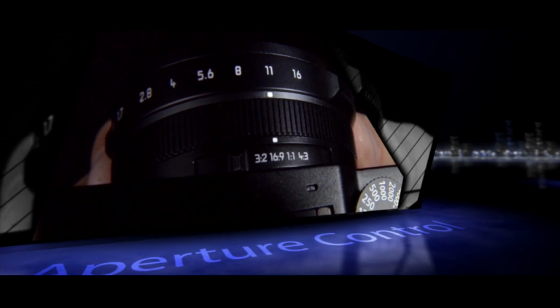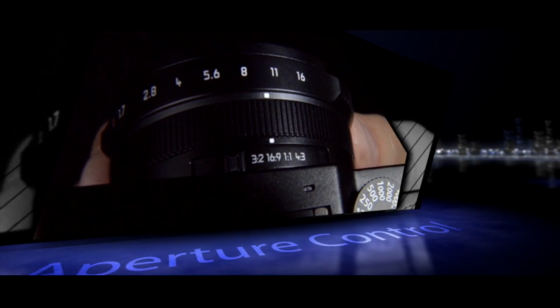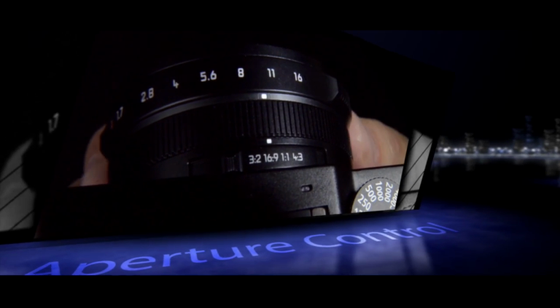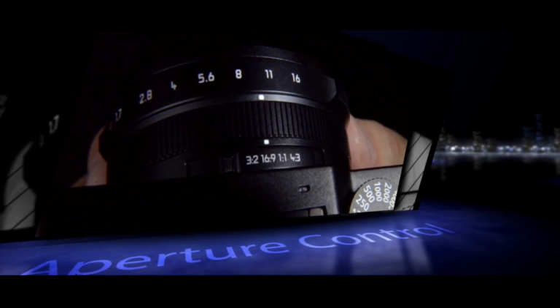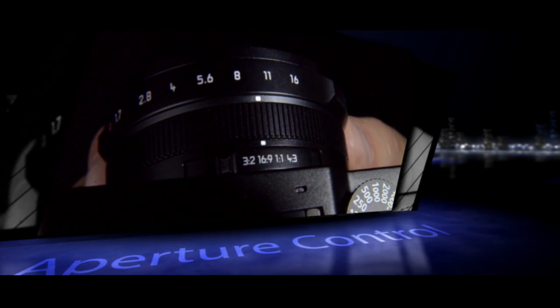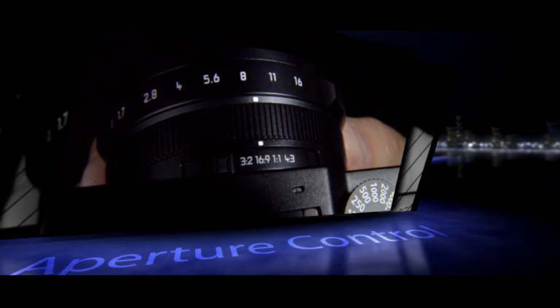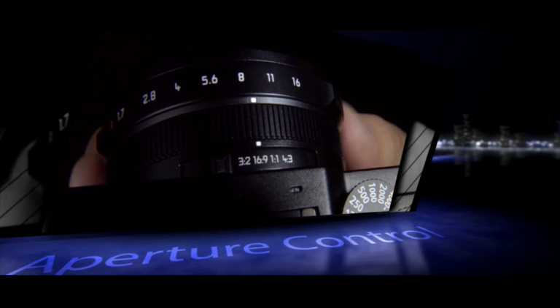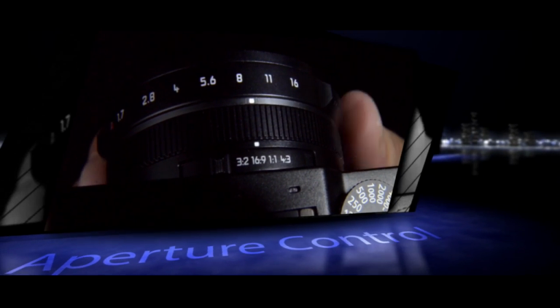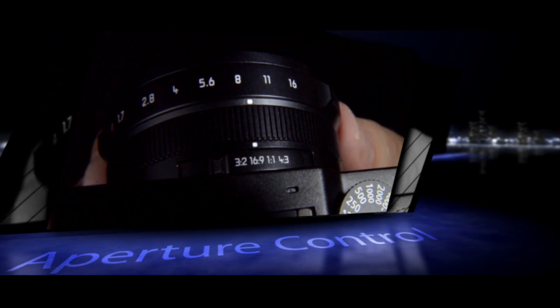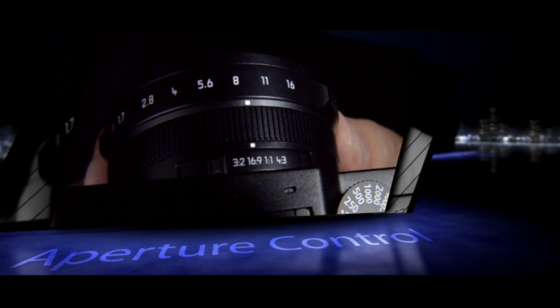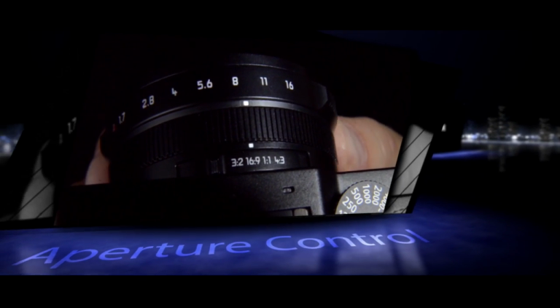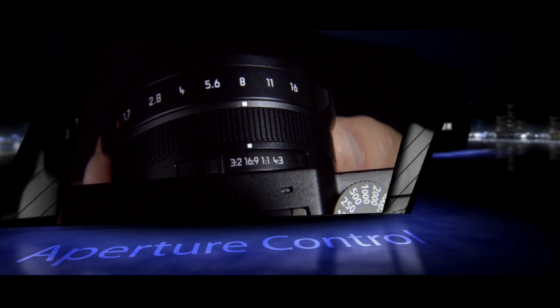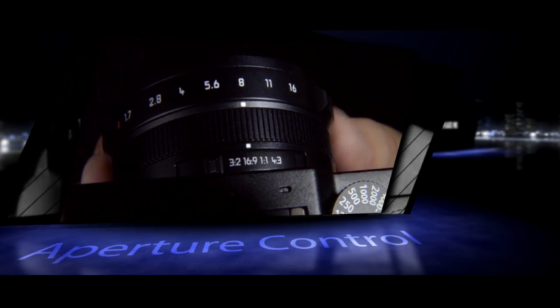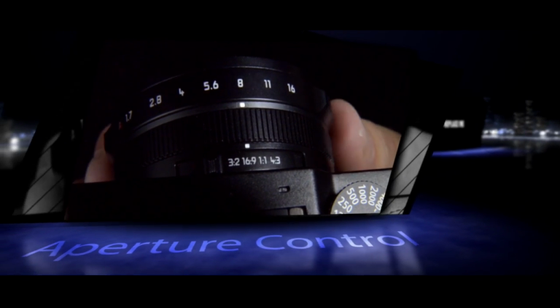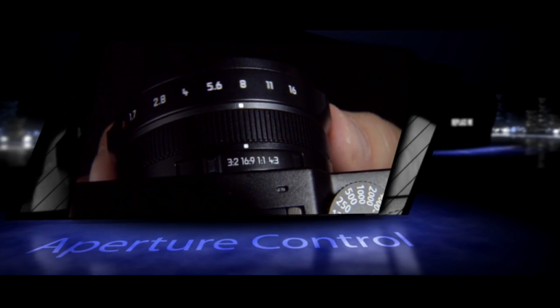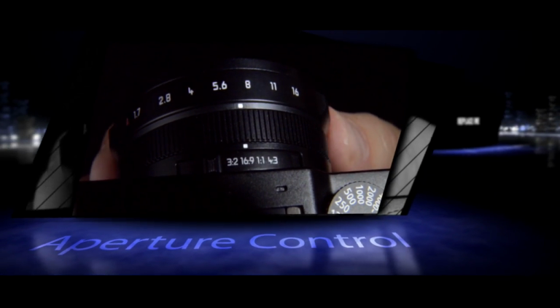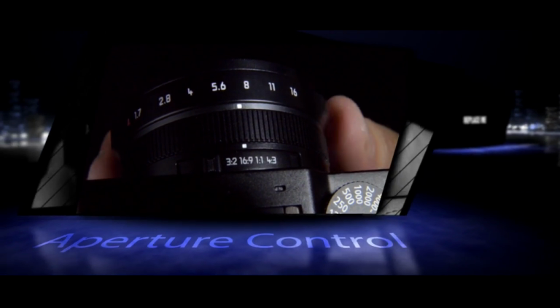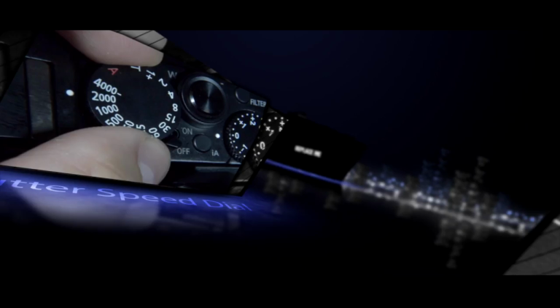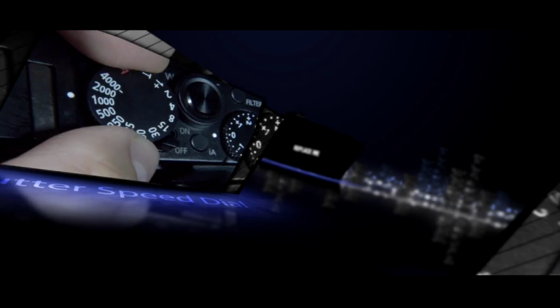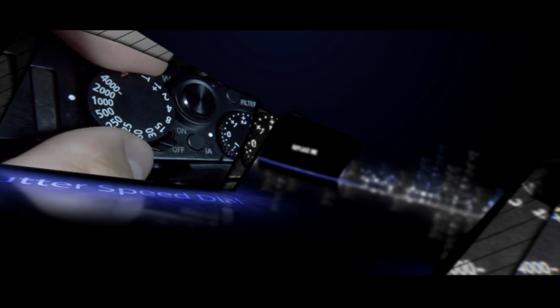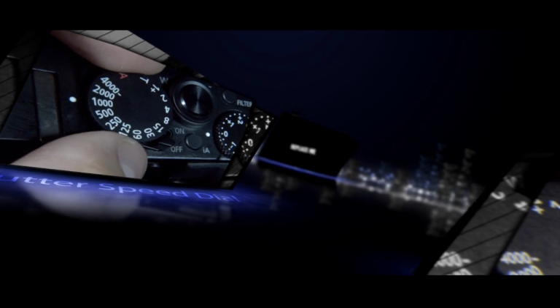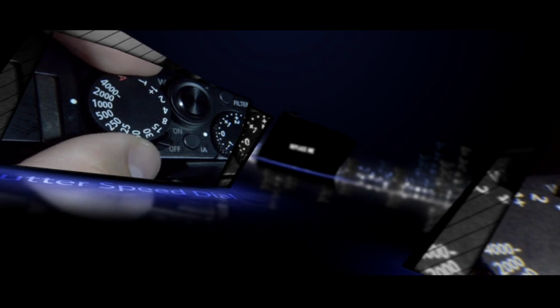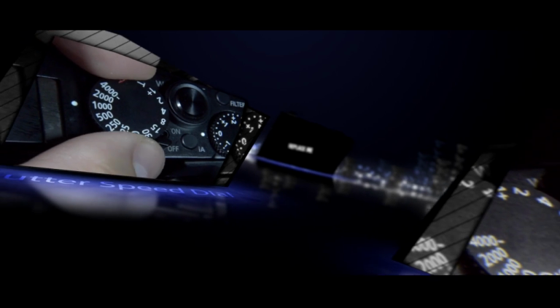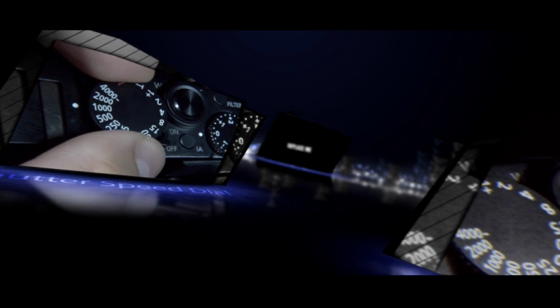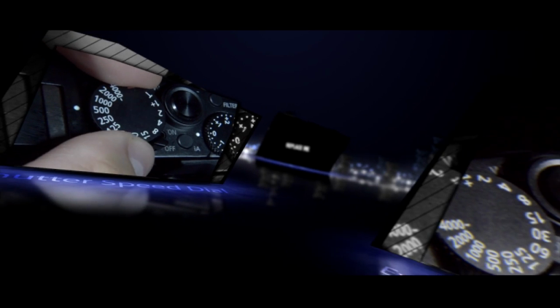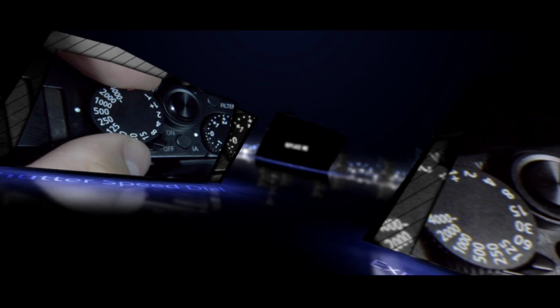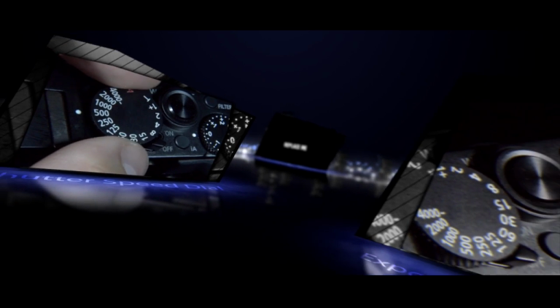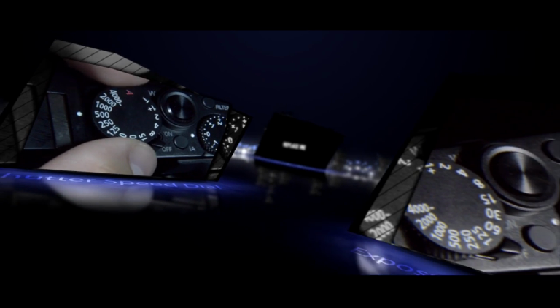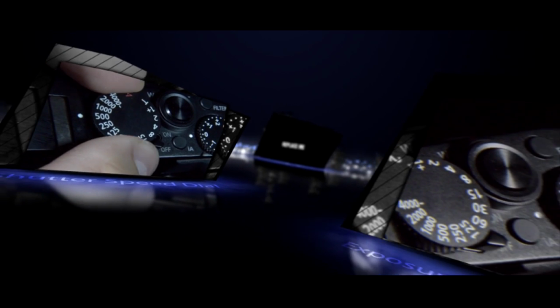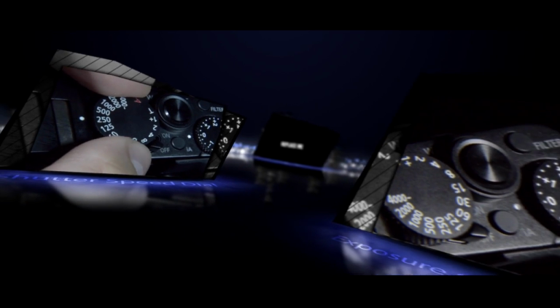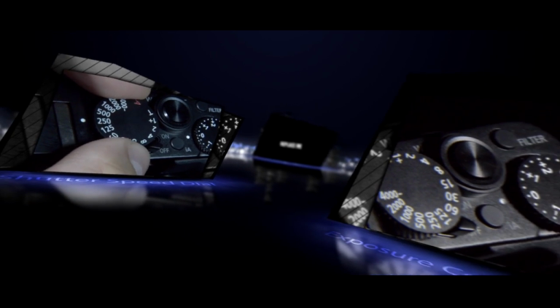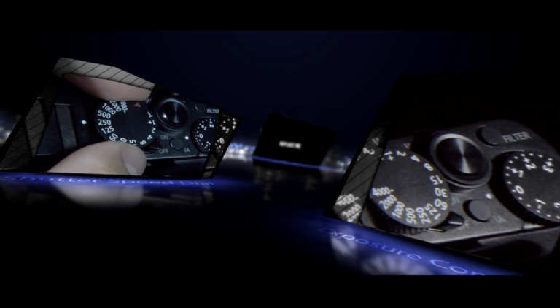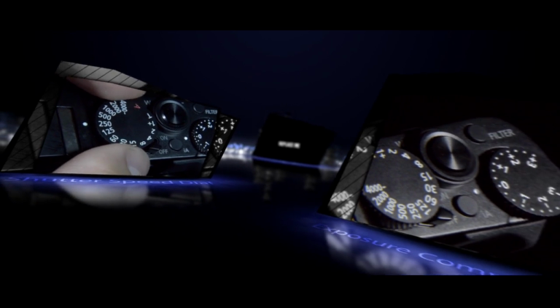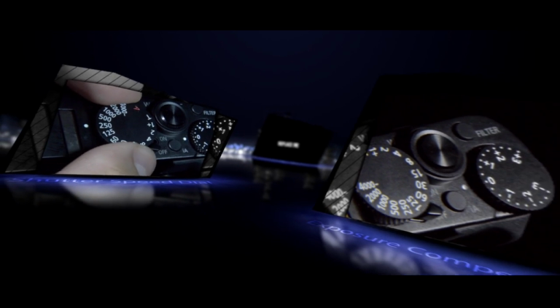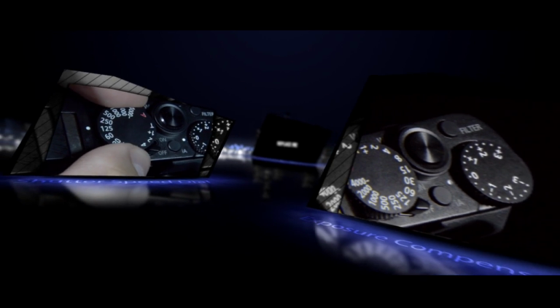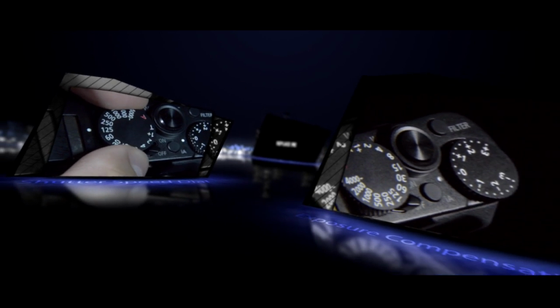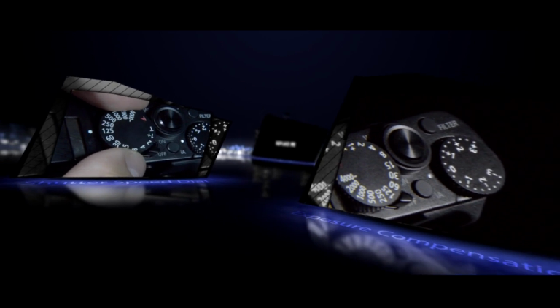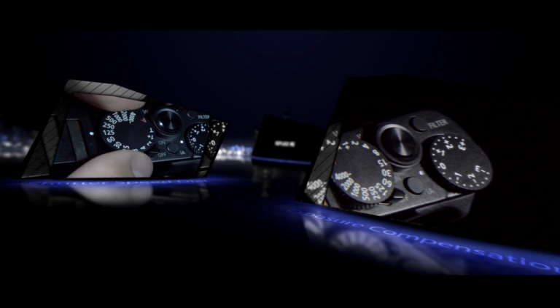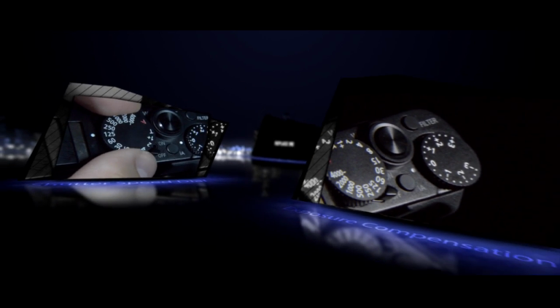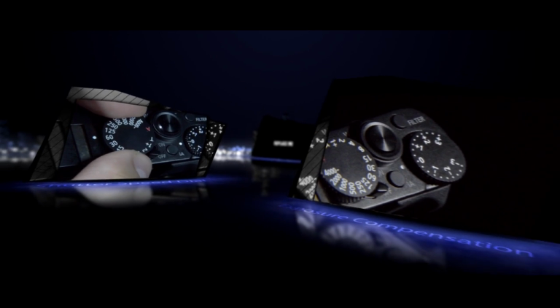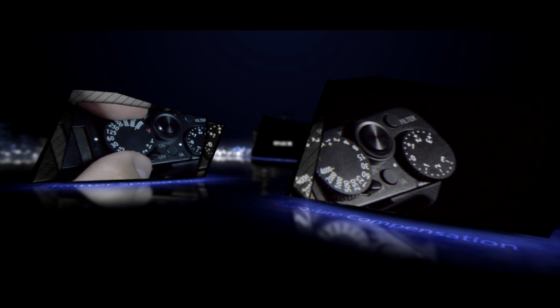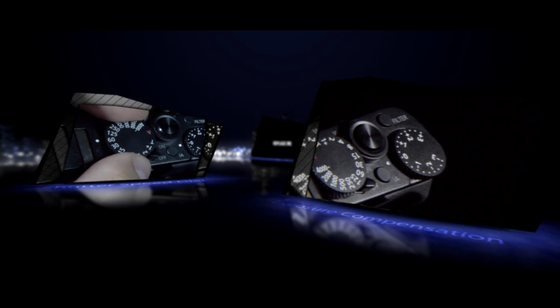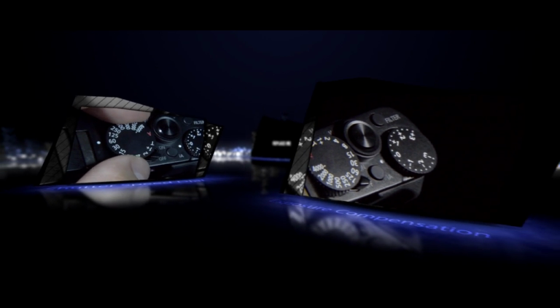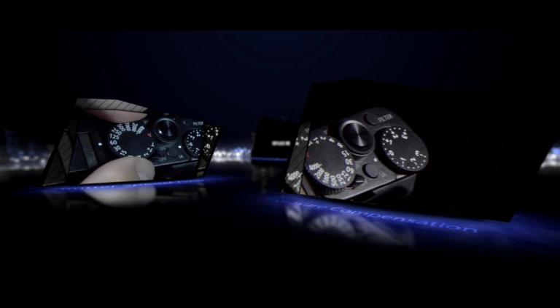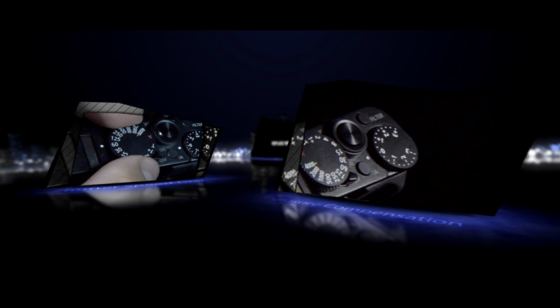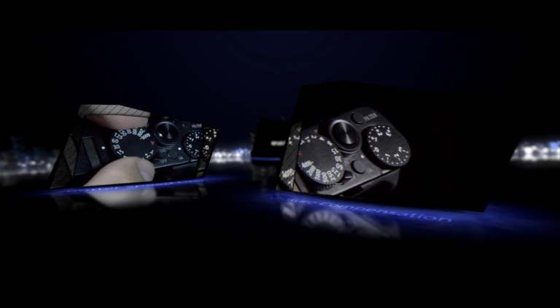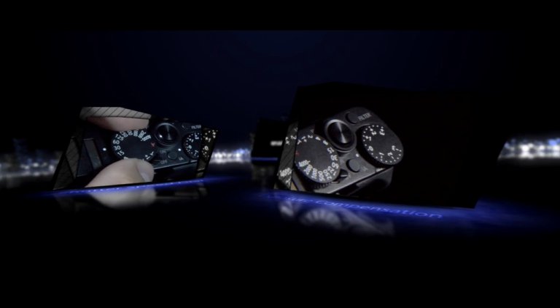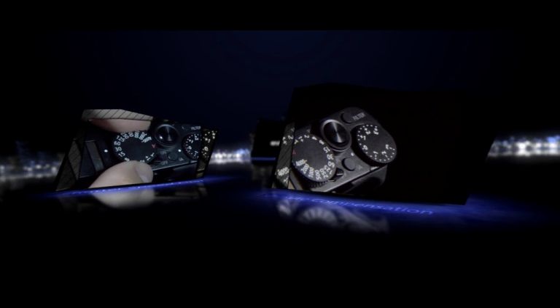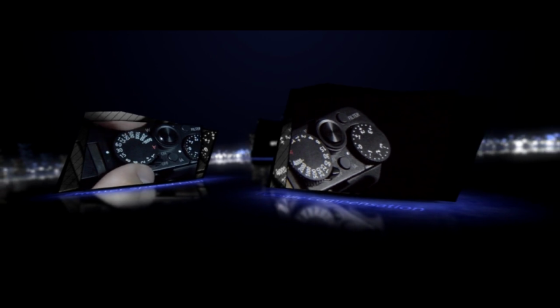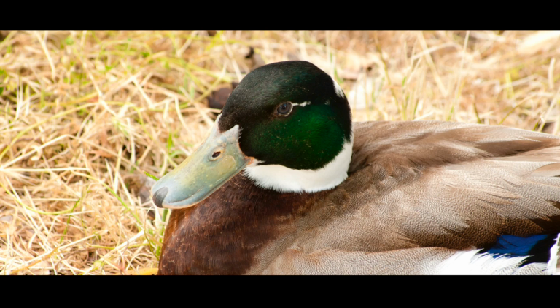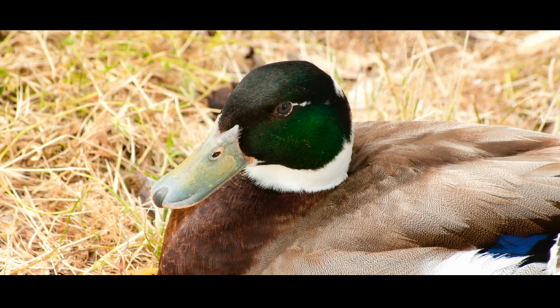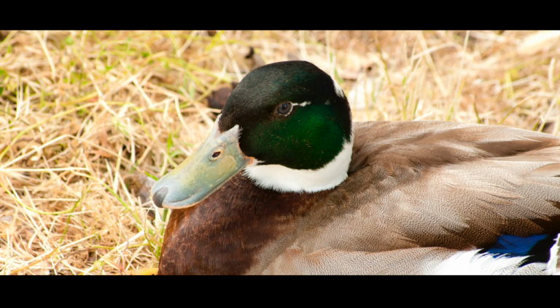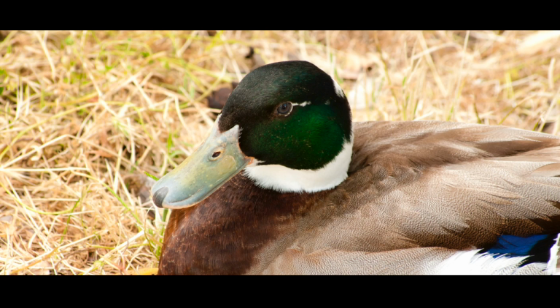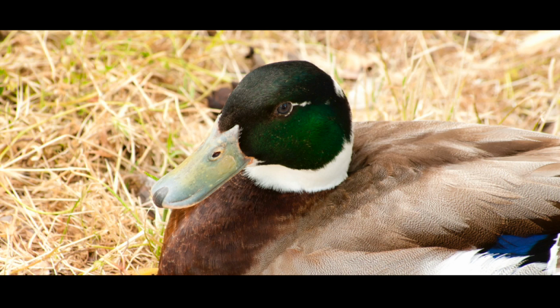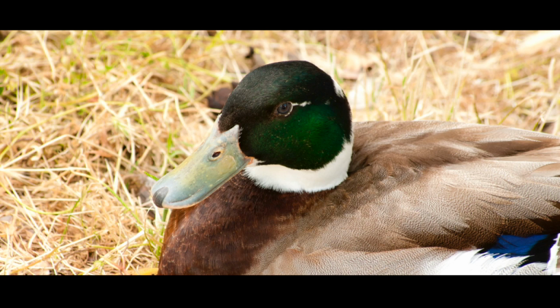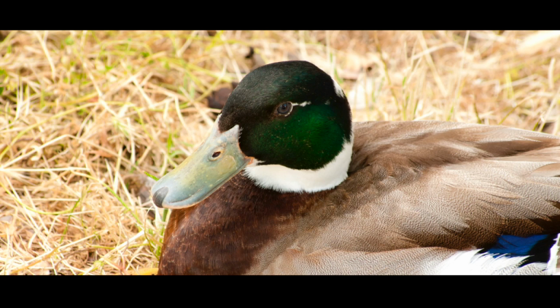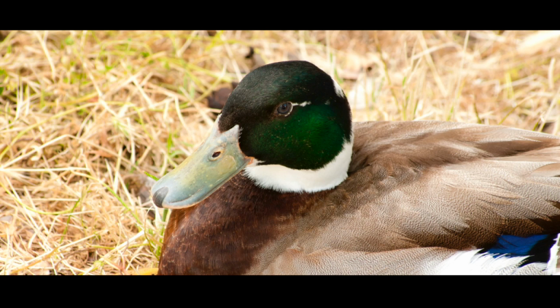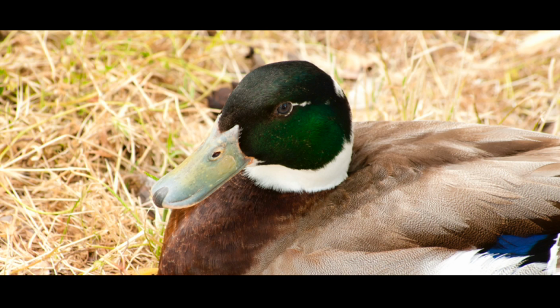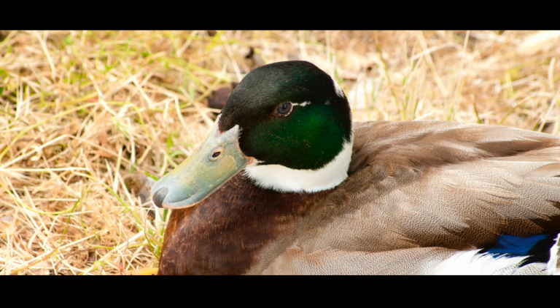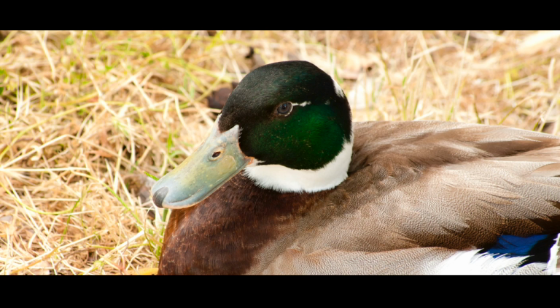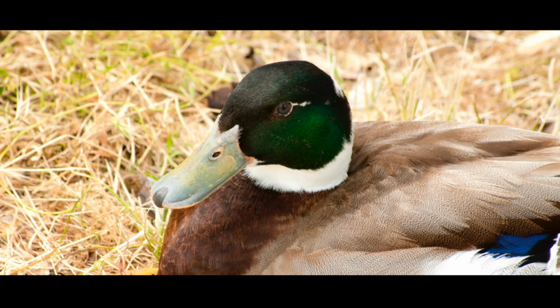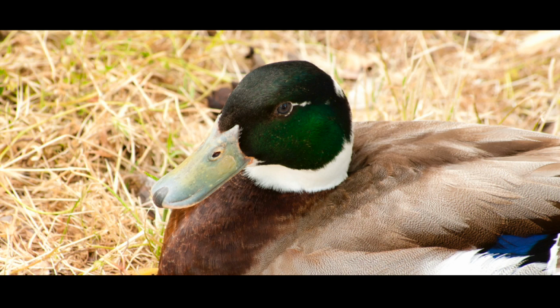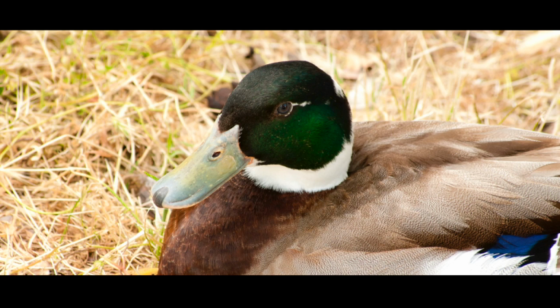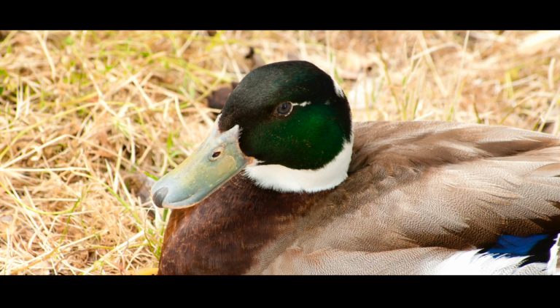Dedicated aperture, shutter speed, and exposure compensation dials help you get the perfect shot every time.